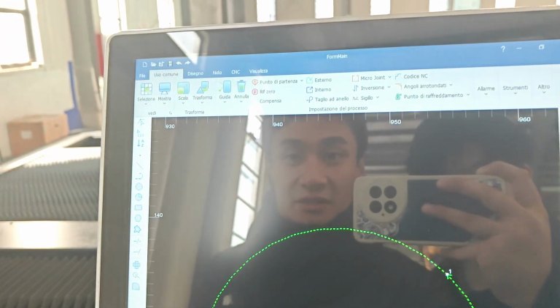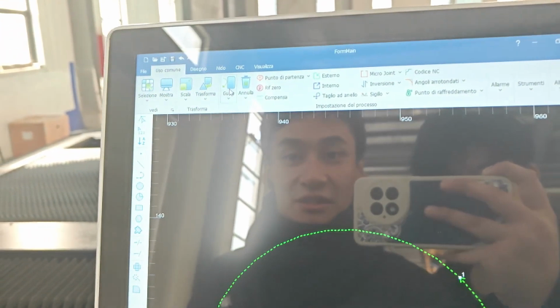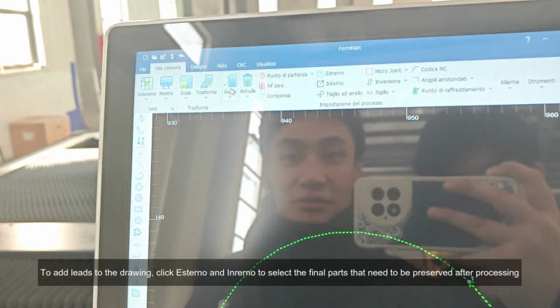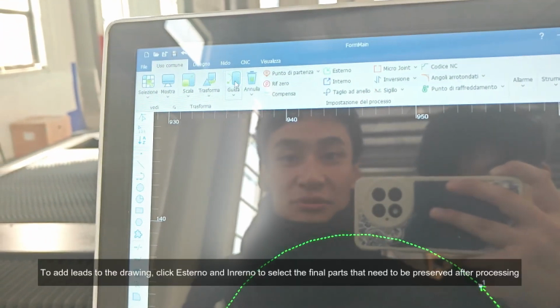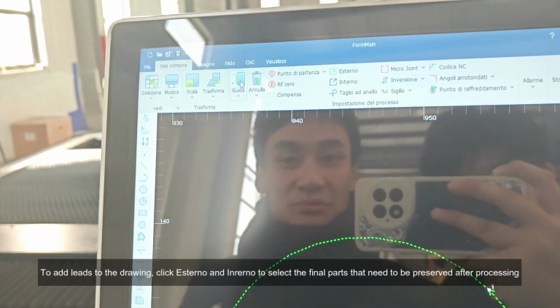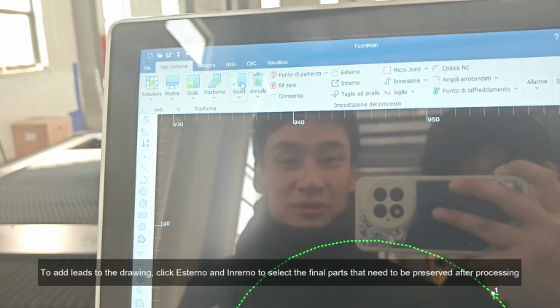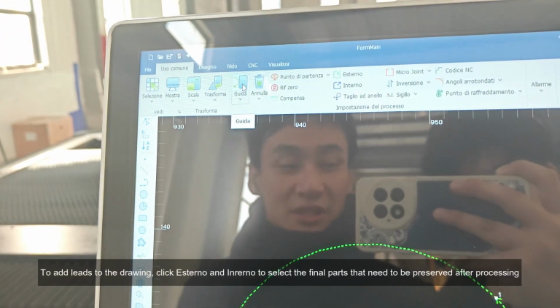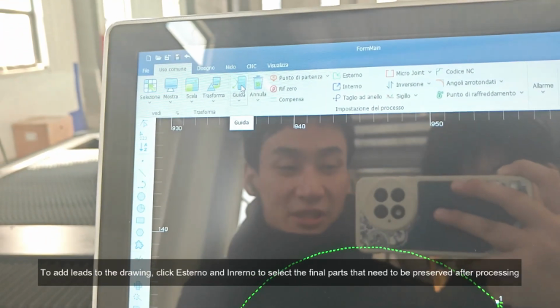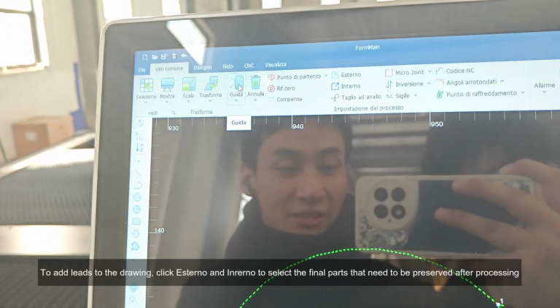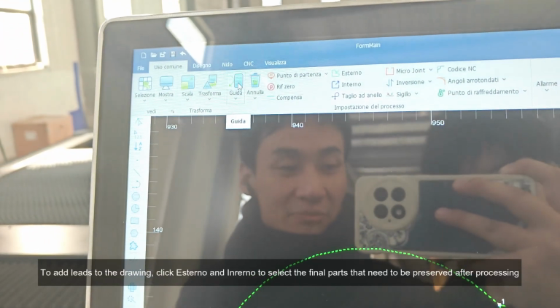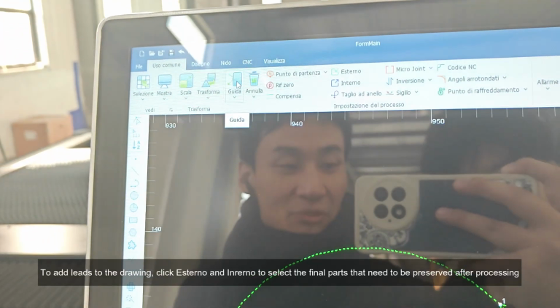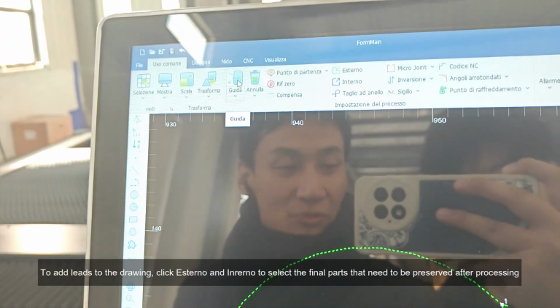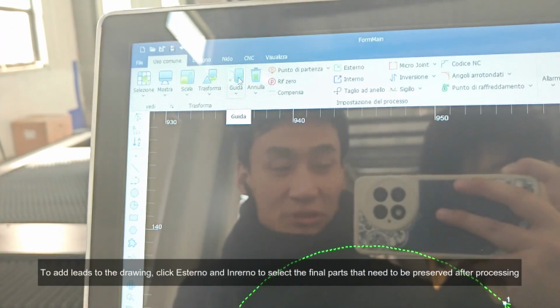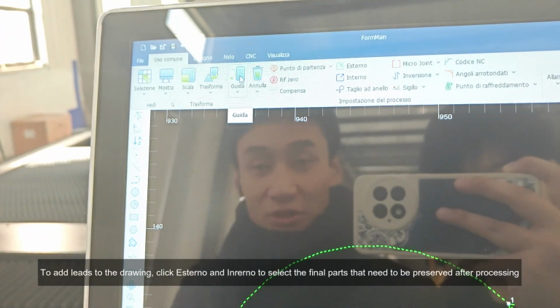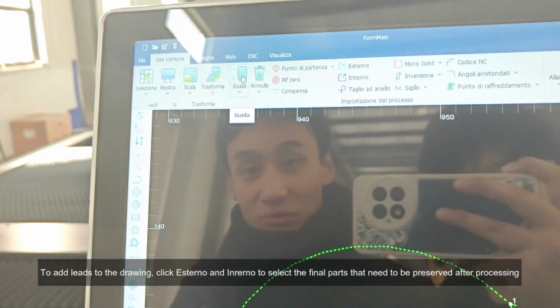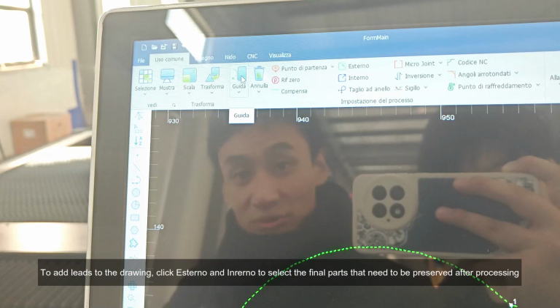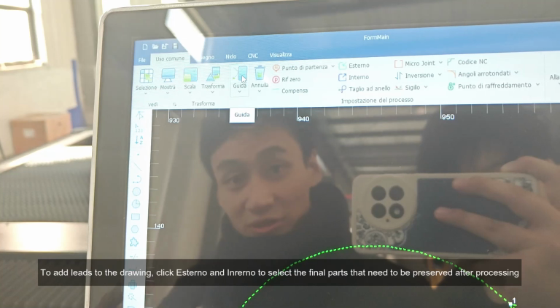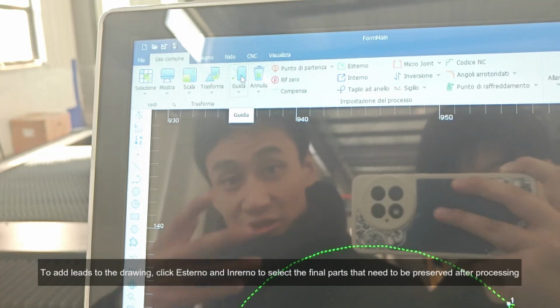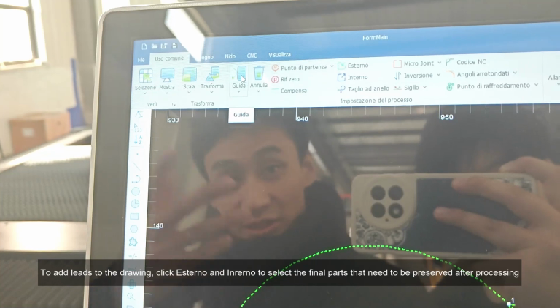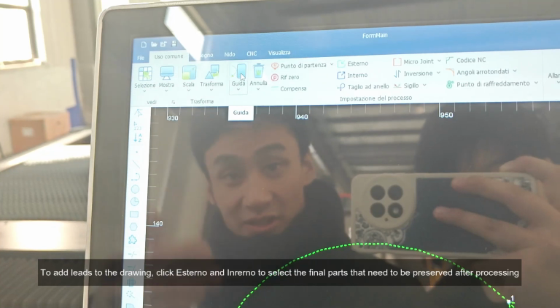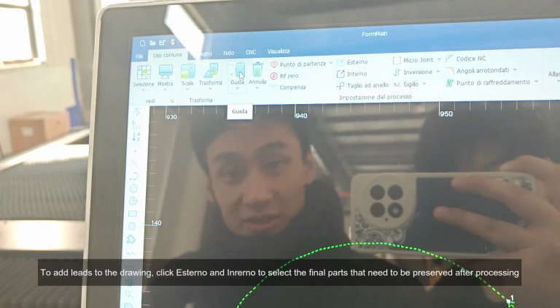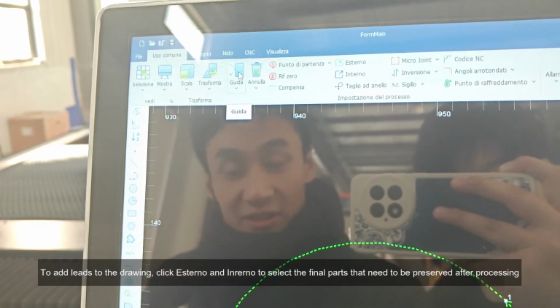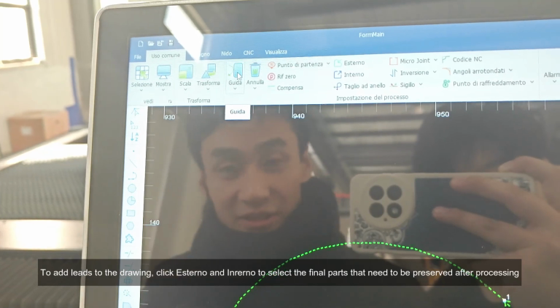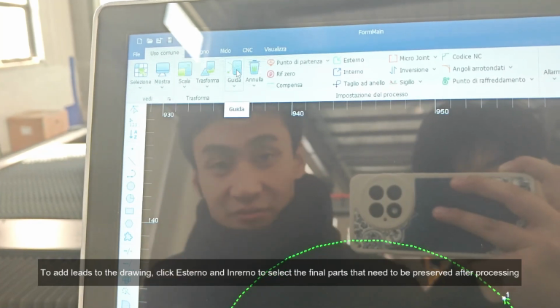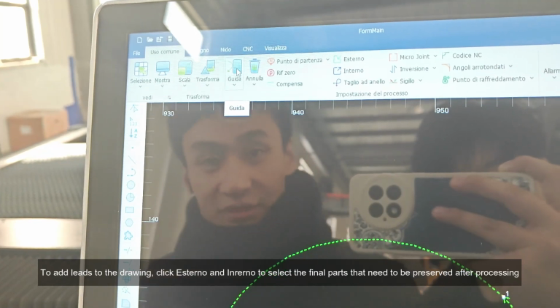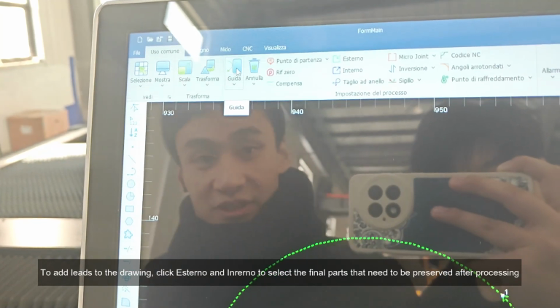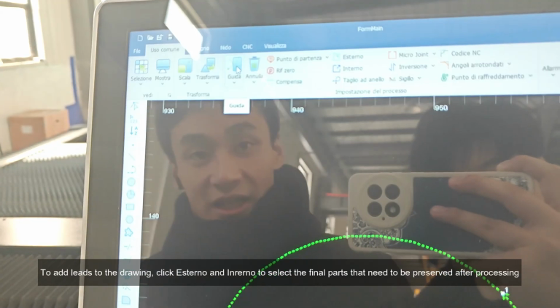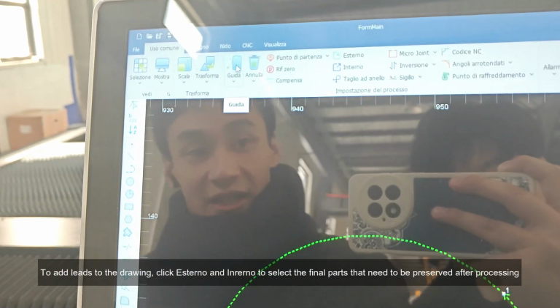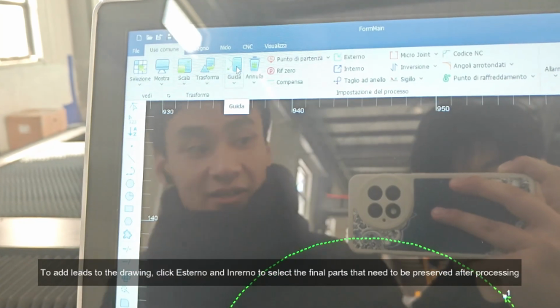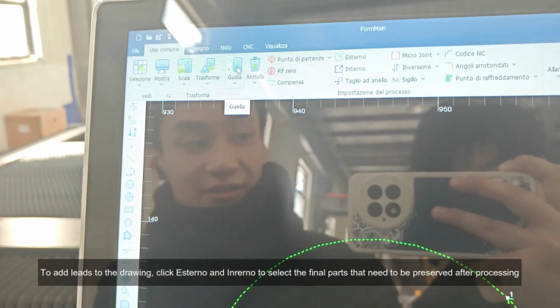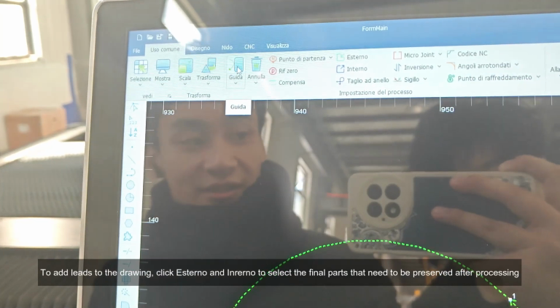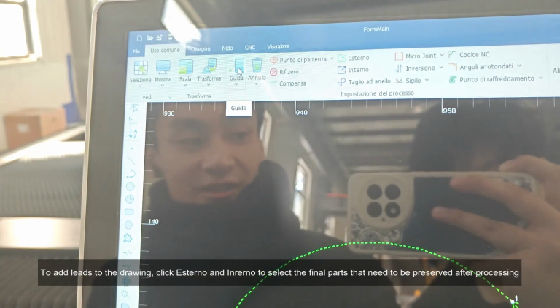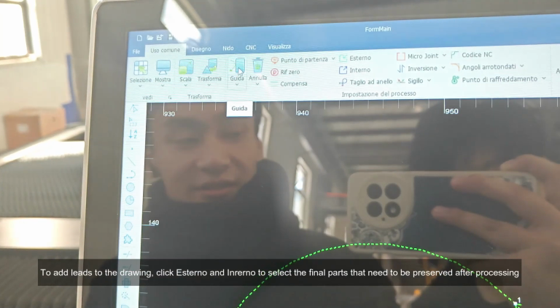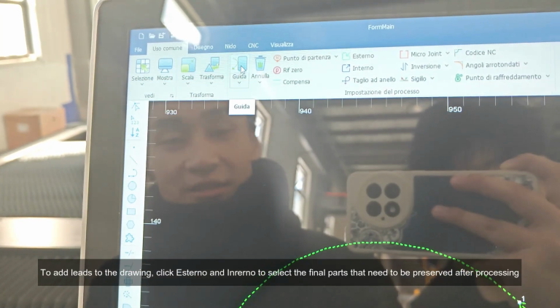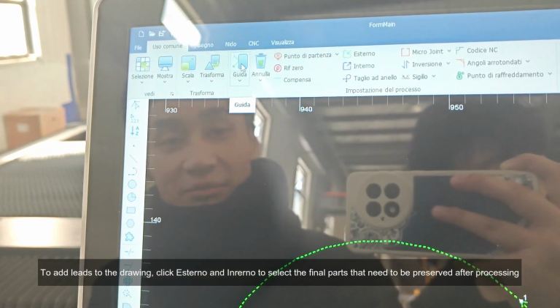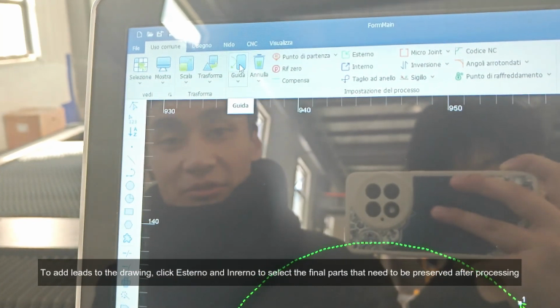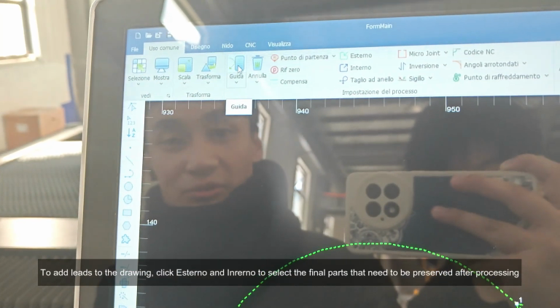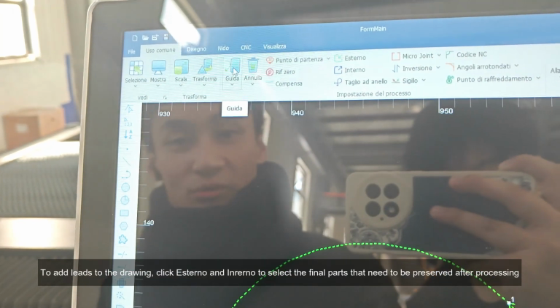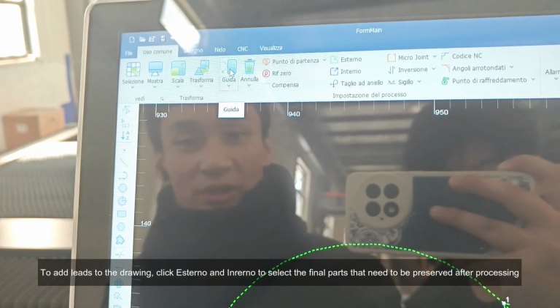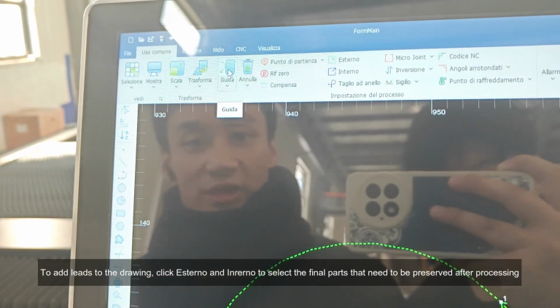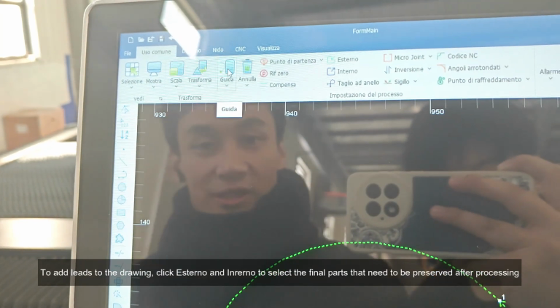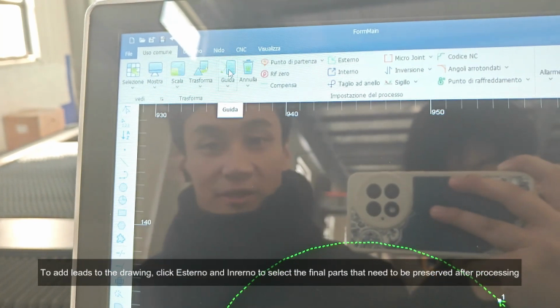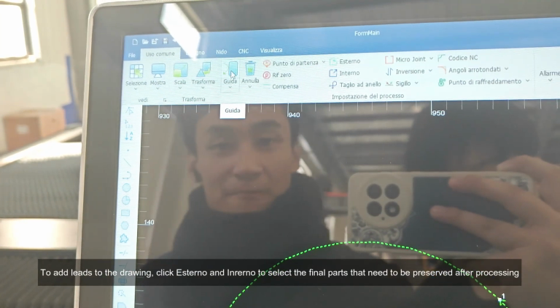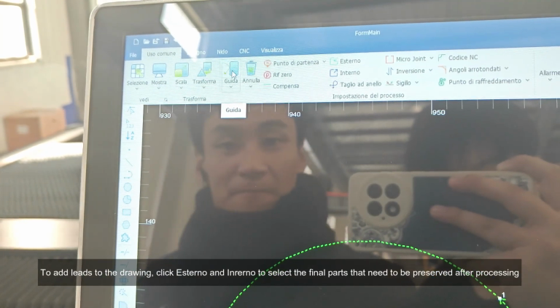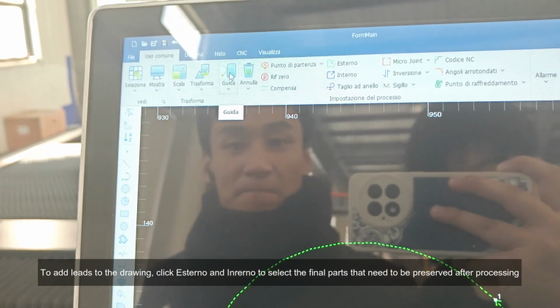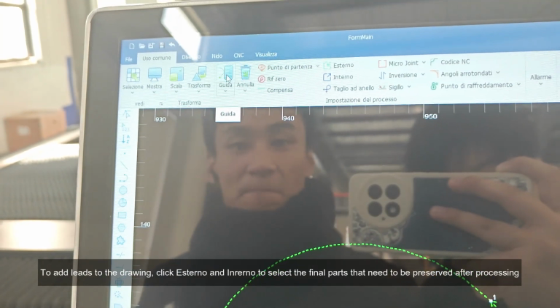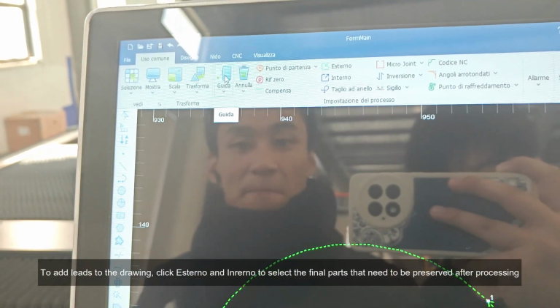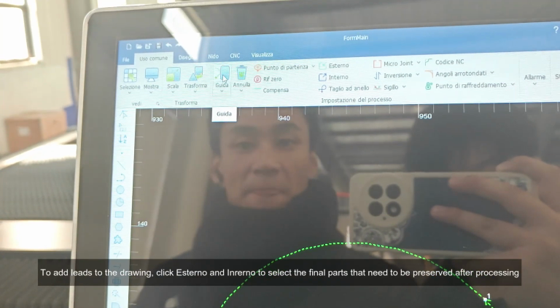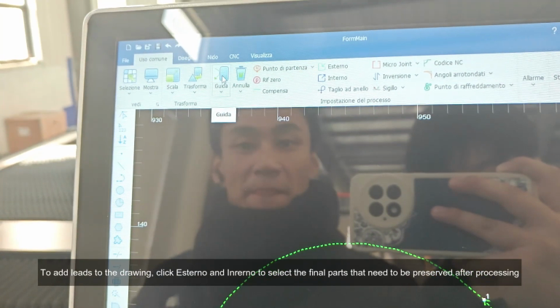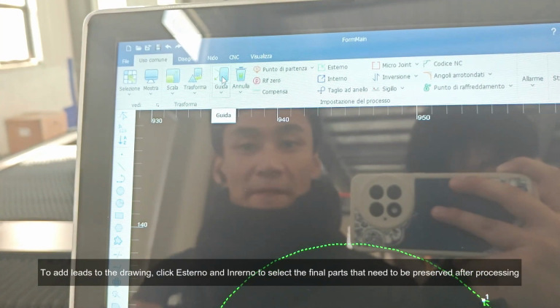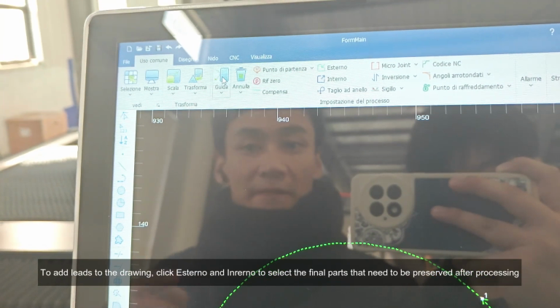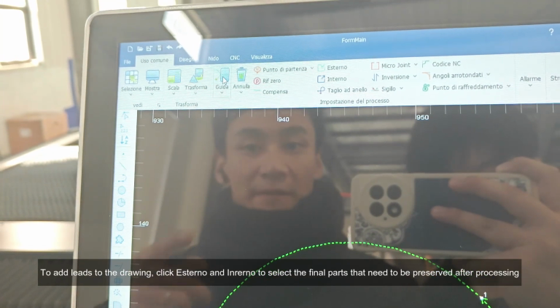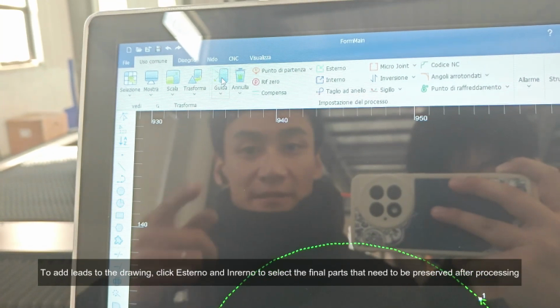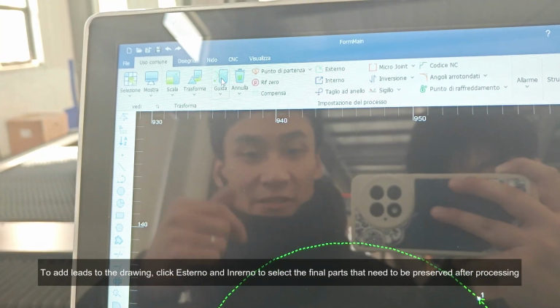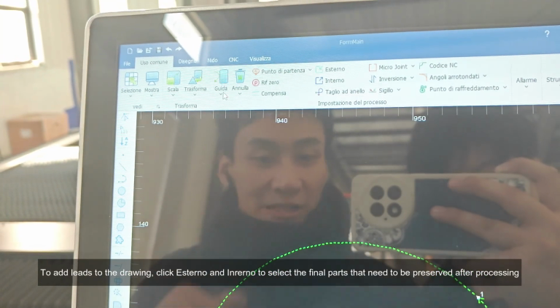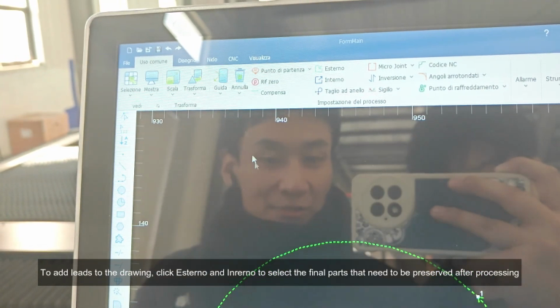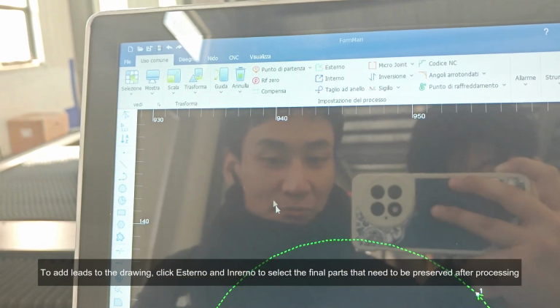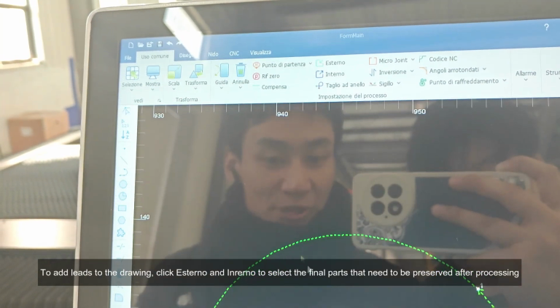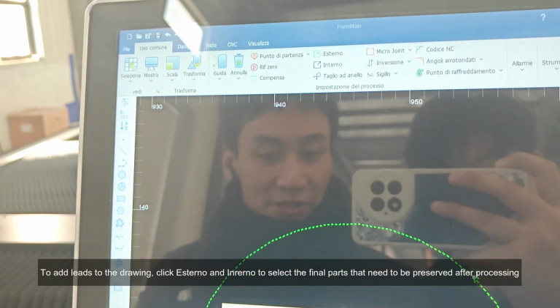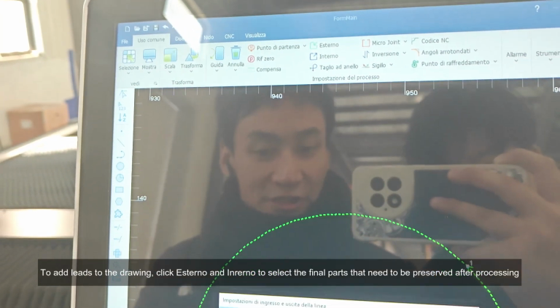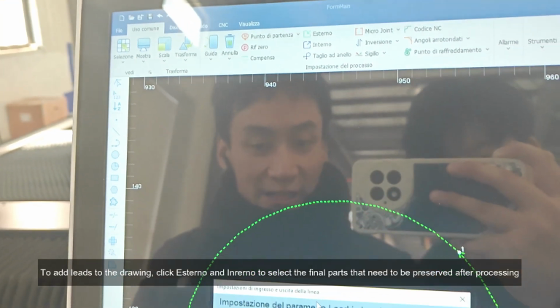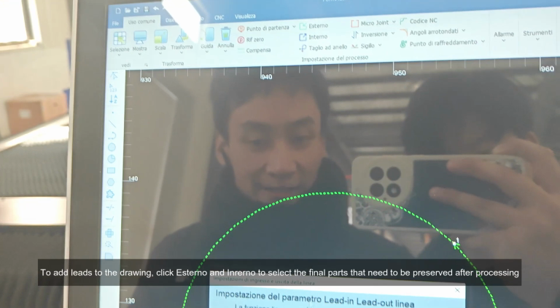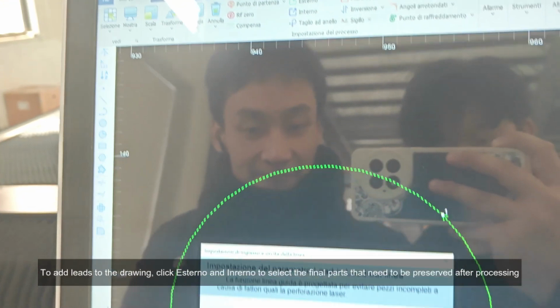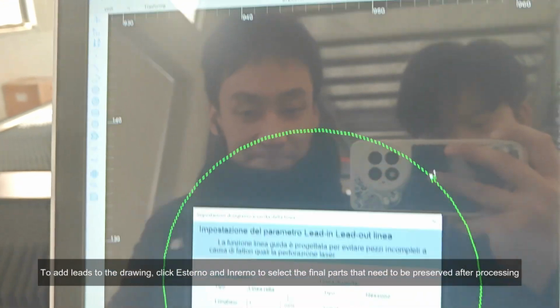To add leads to the drawing, click 'esterno' and 'enmerno' to select the final parts that need to be preserved after processing.